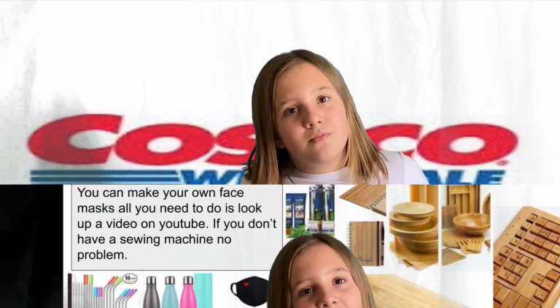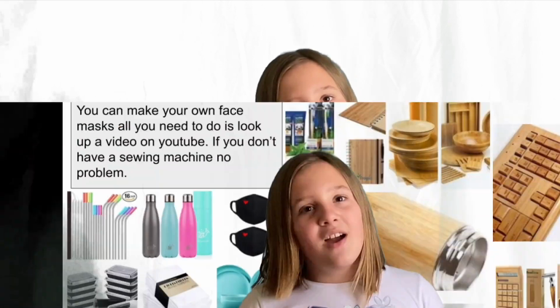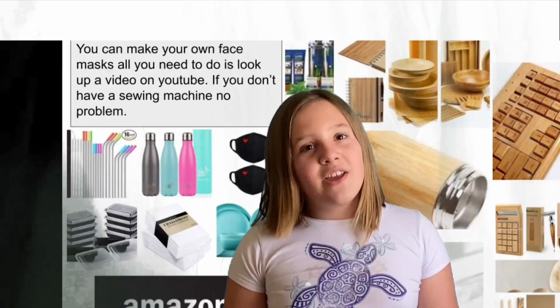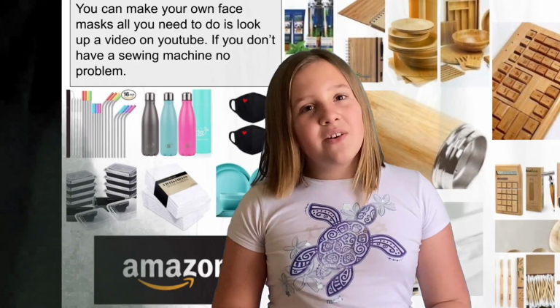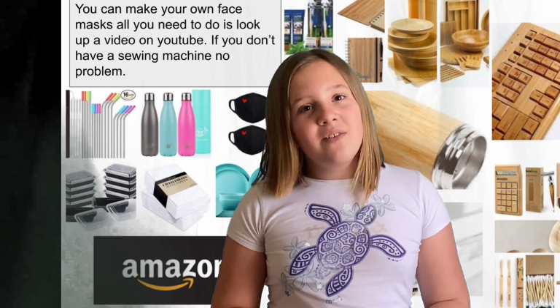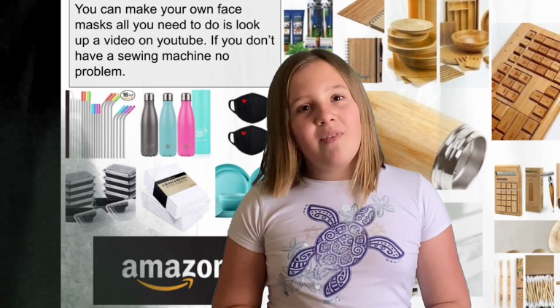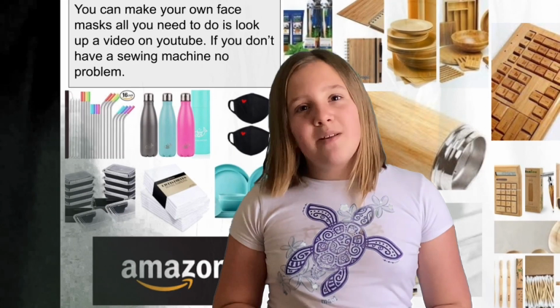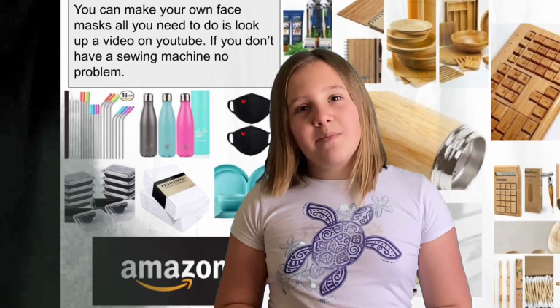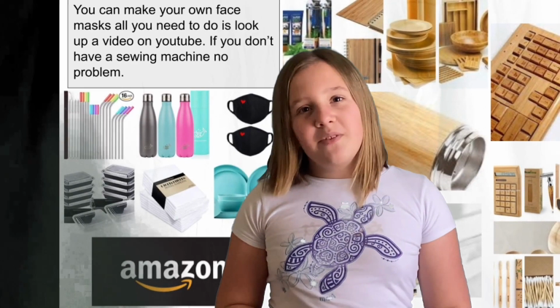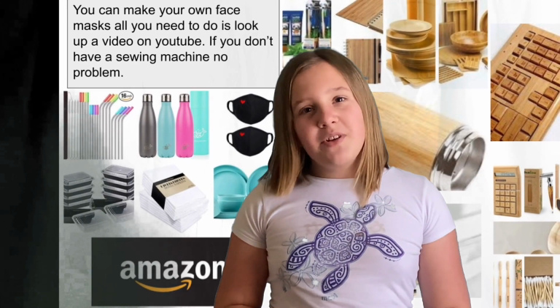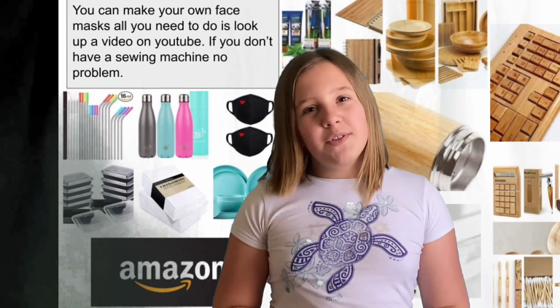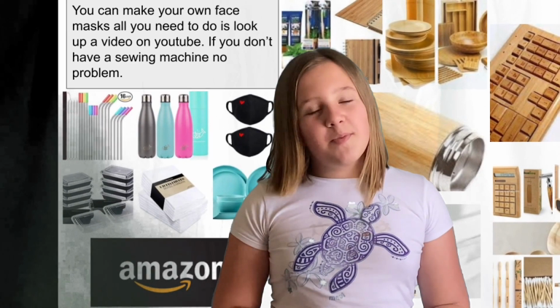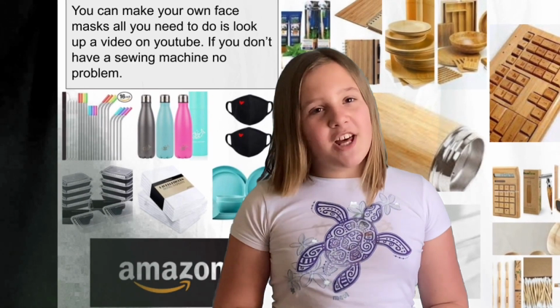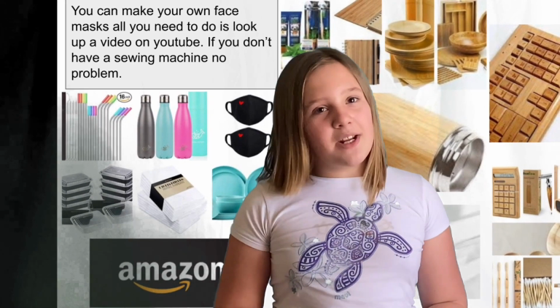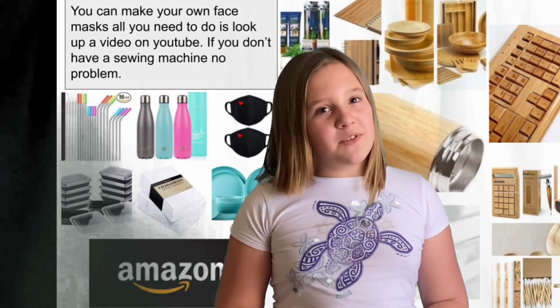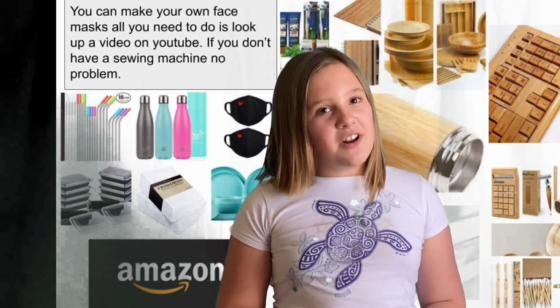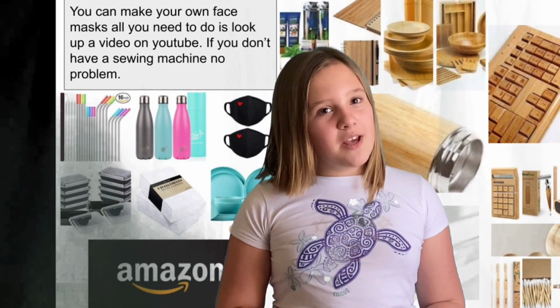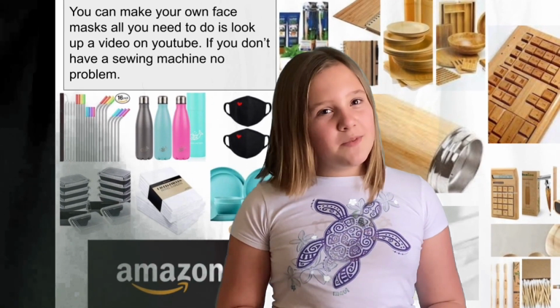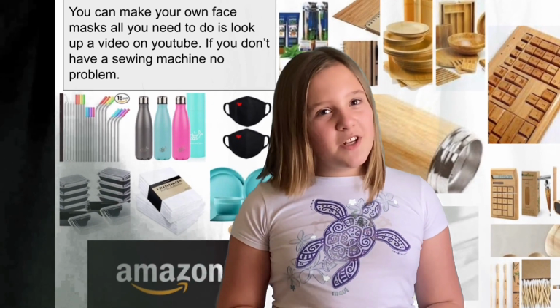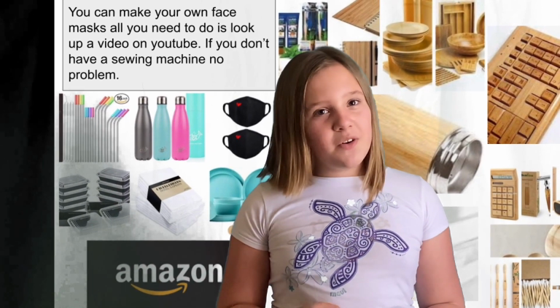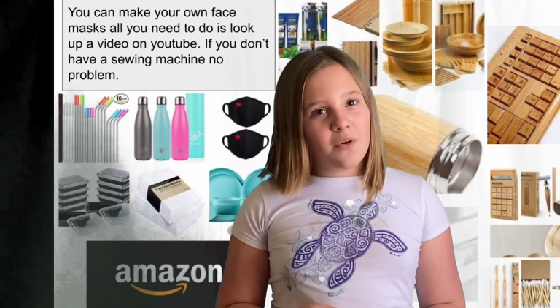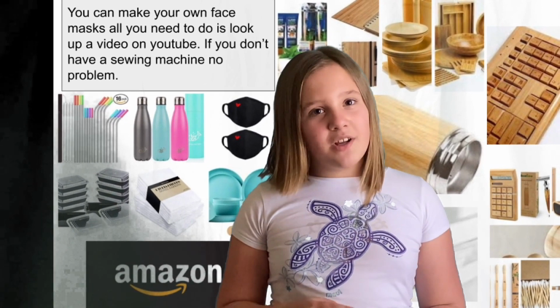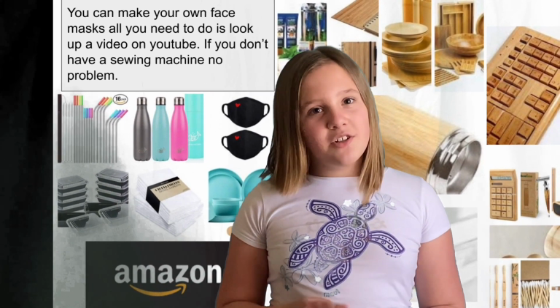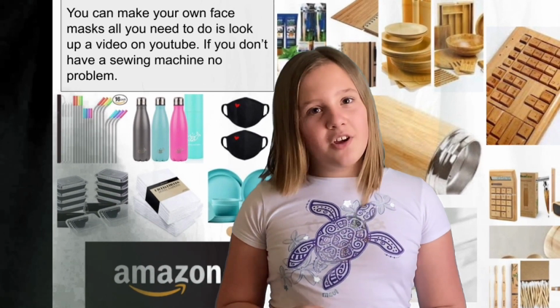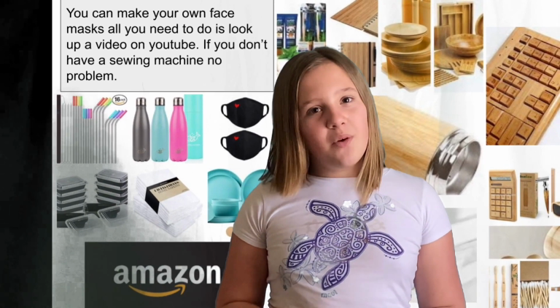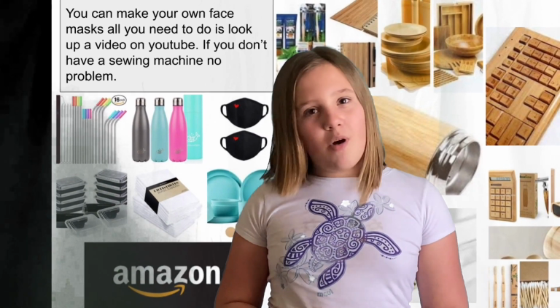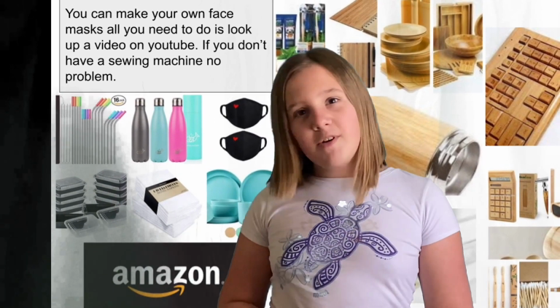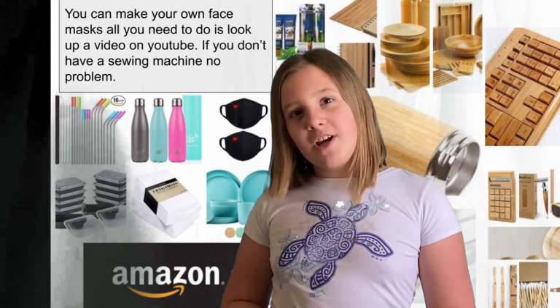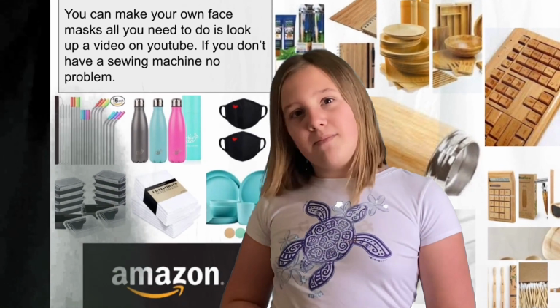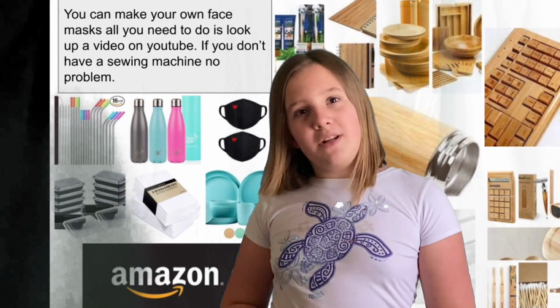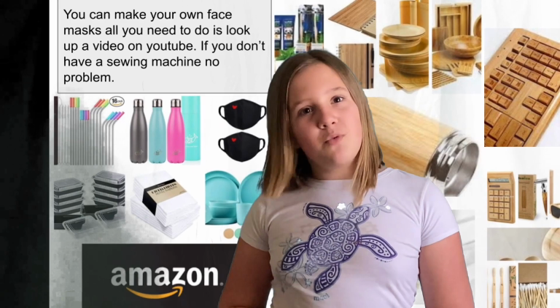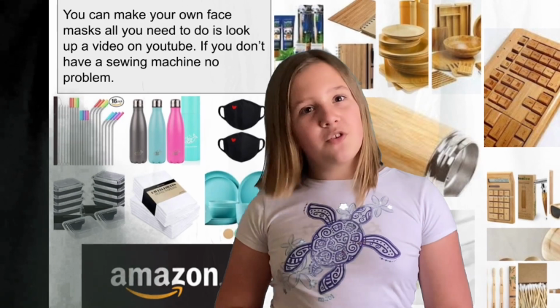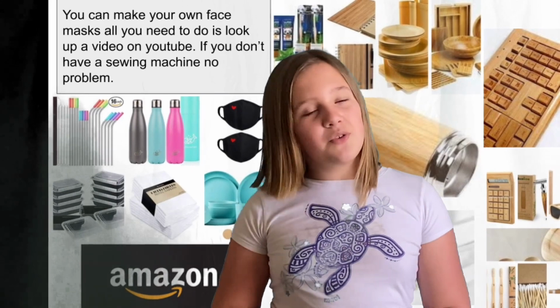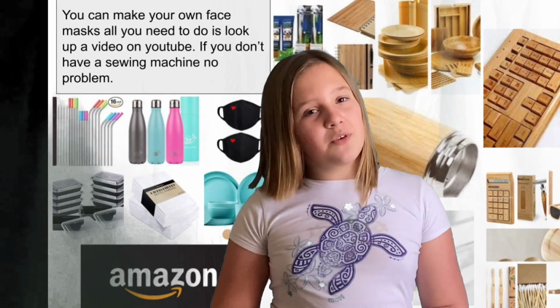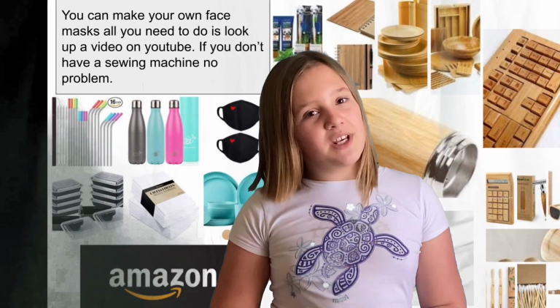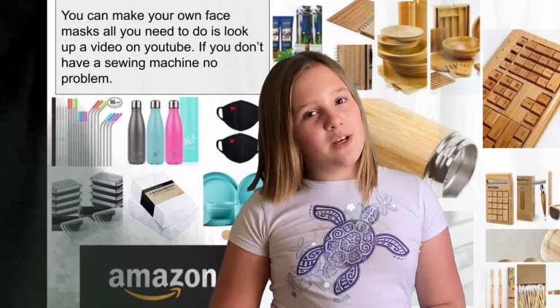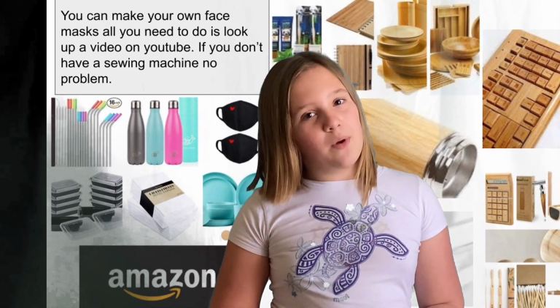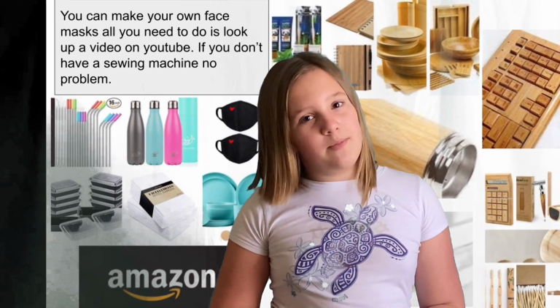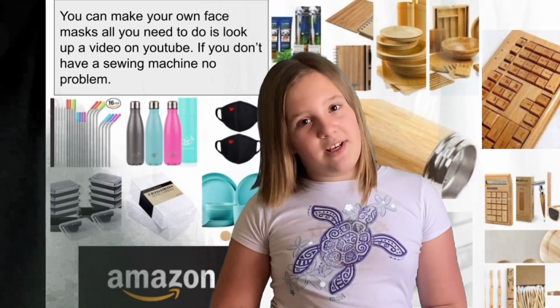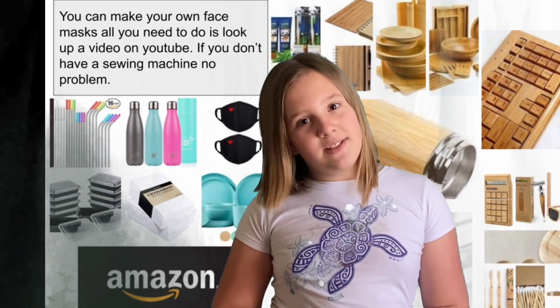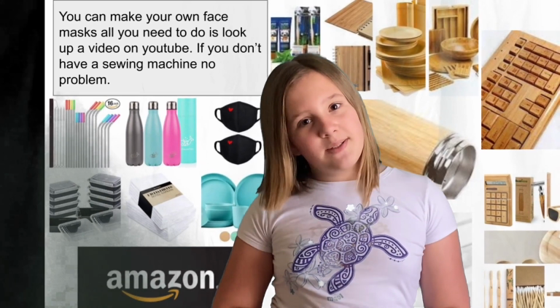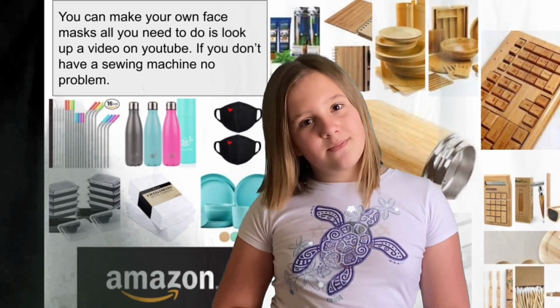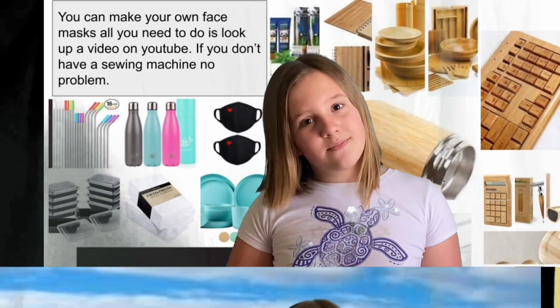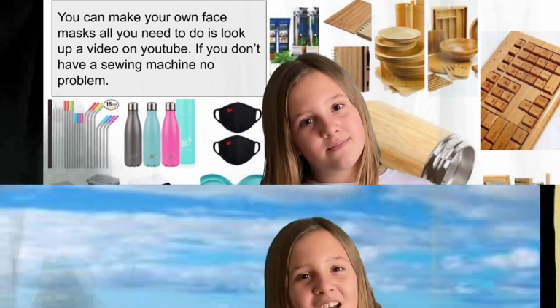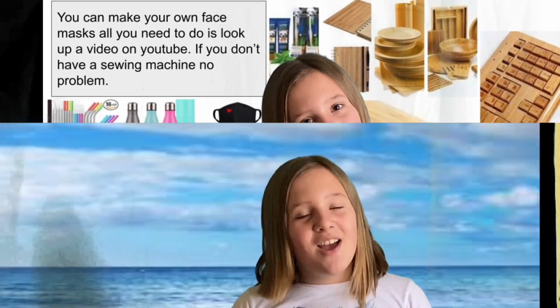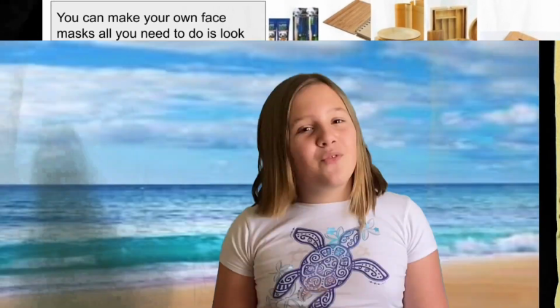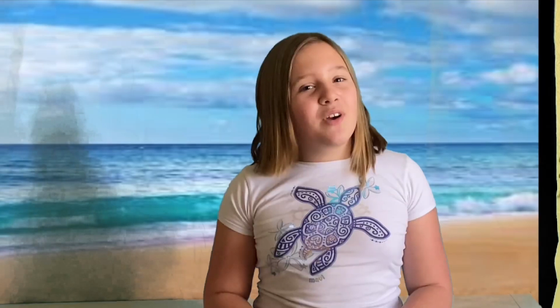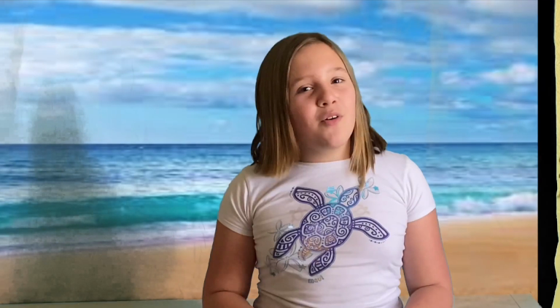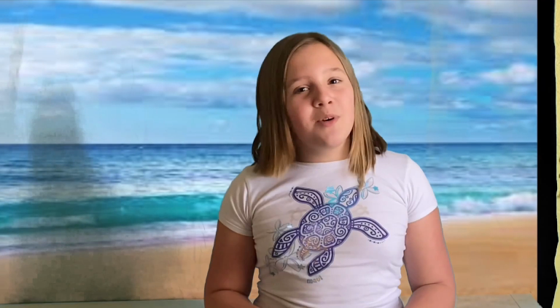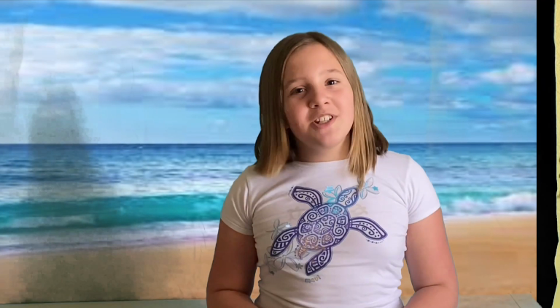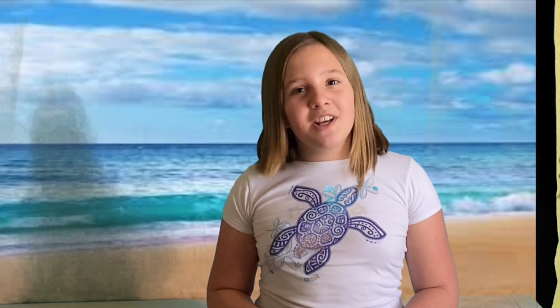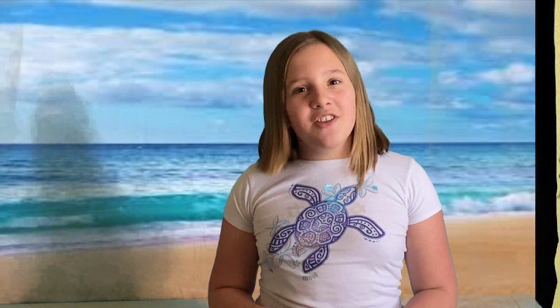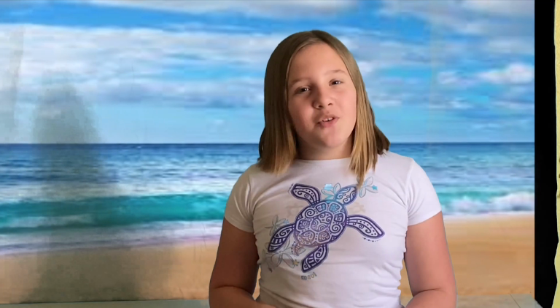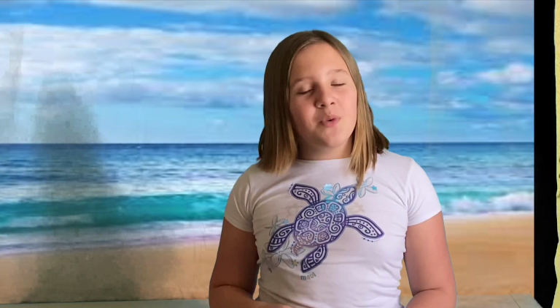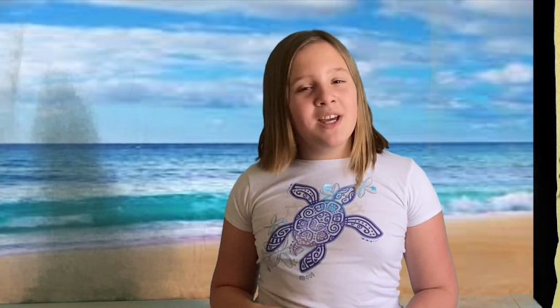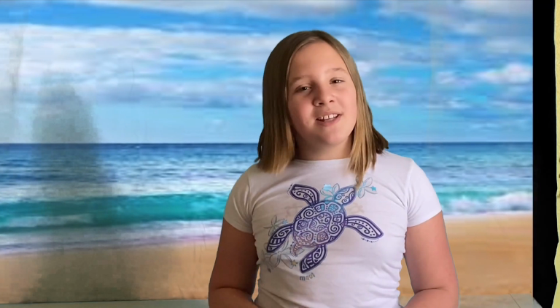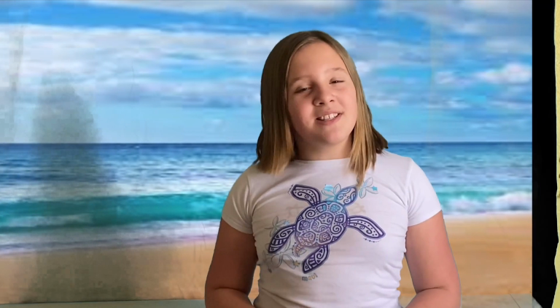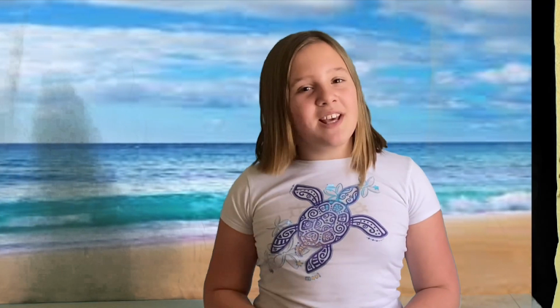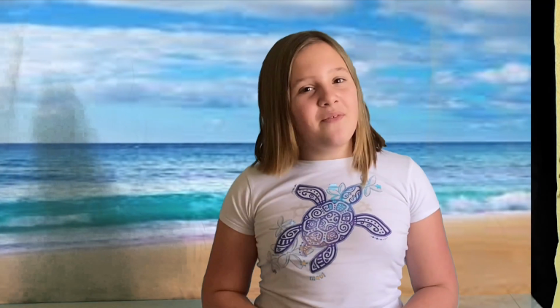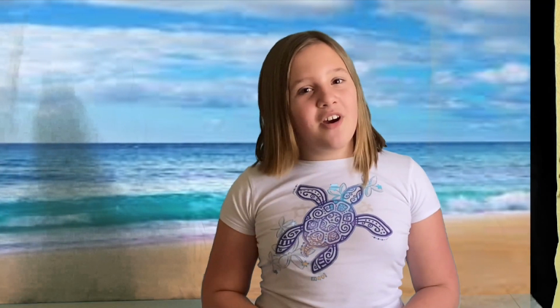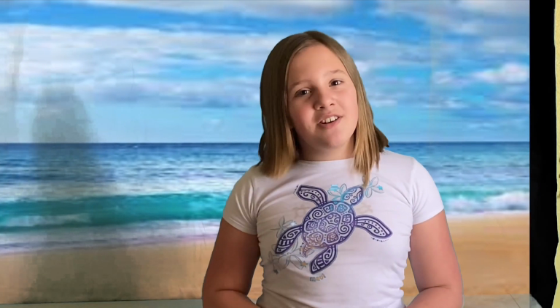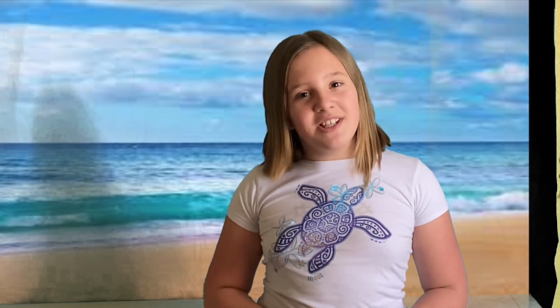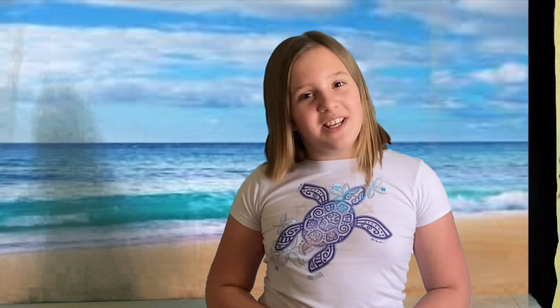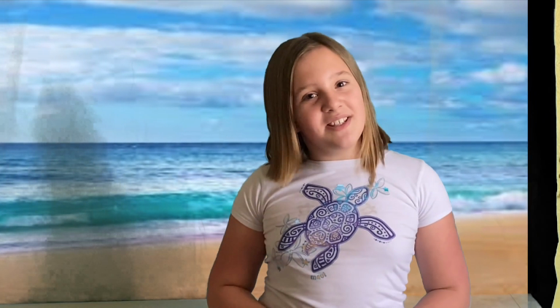You can find many reusable items on Amazon or at Target, Walmart, and many more stores and websites. If we all work together, we can save our seas.